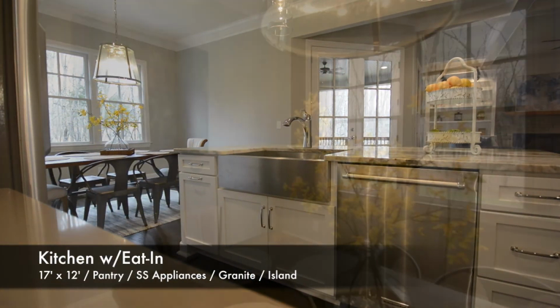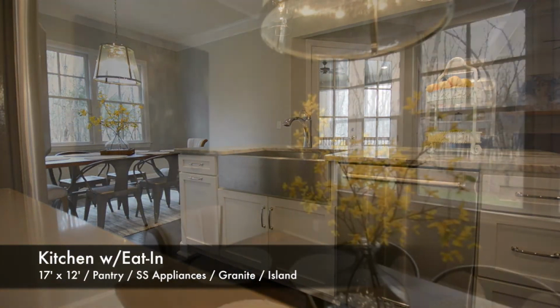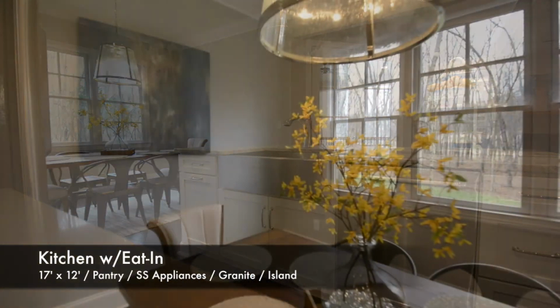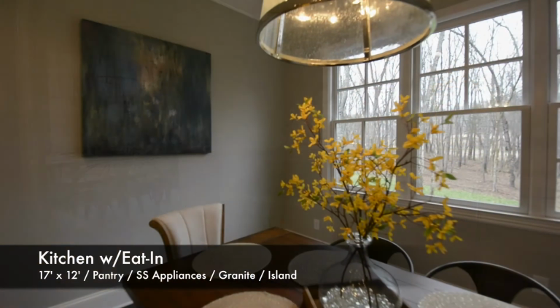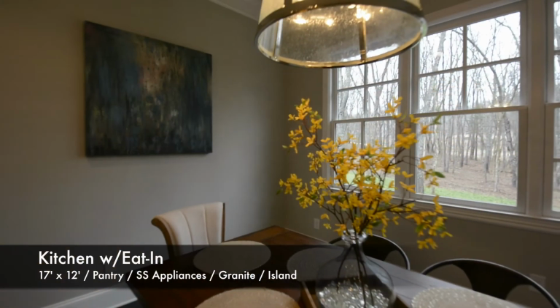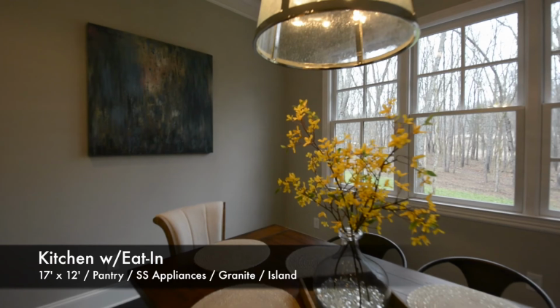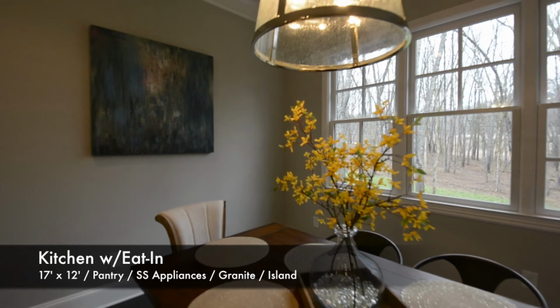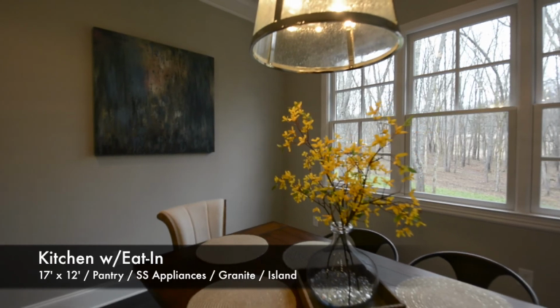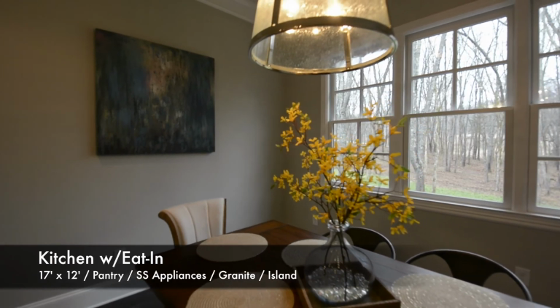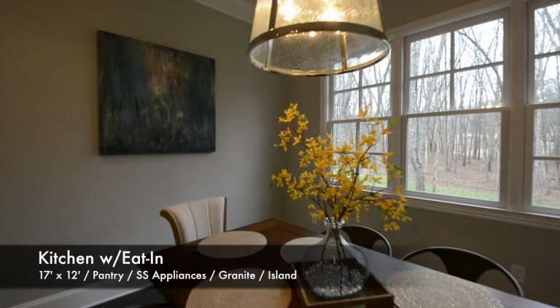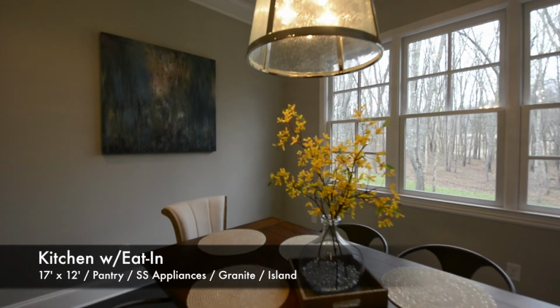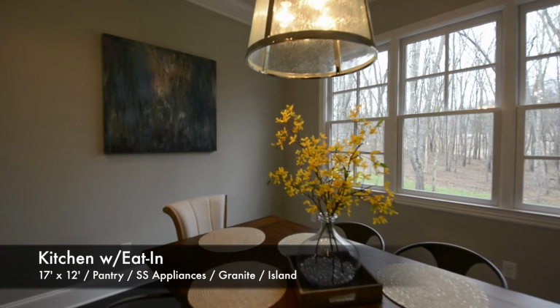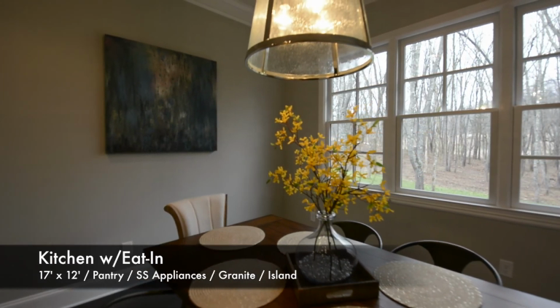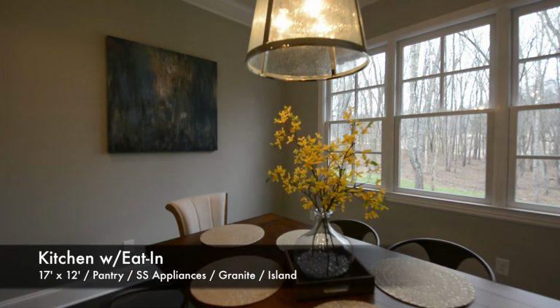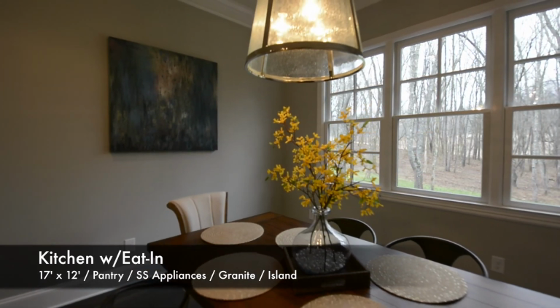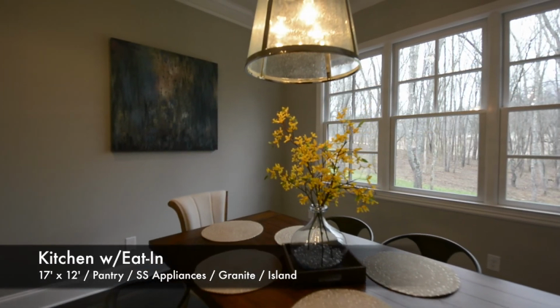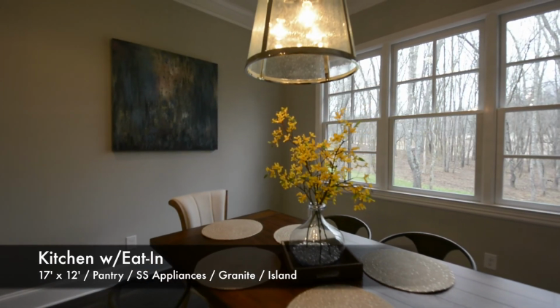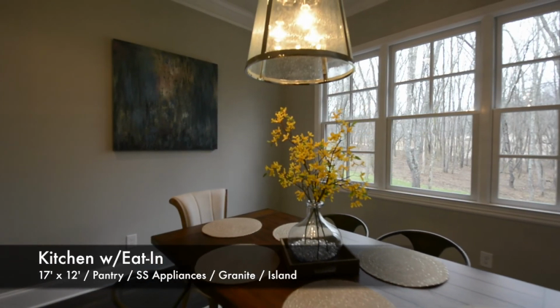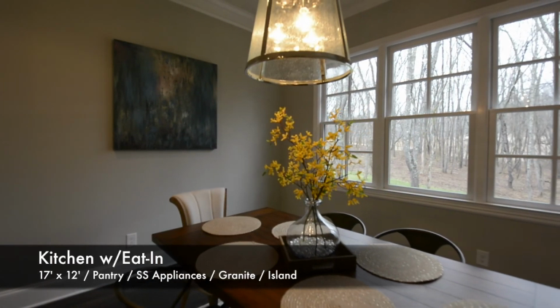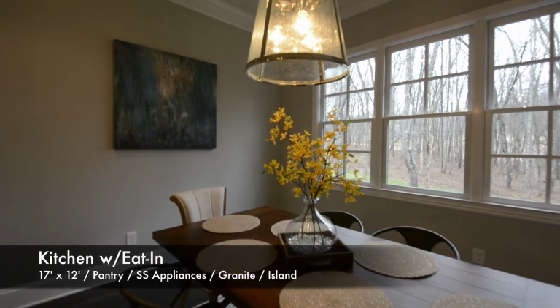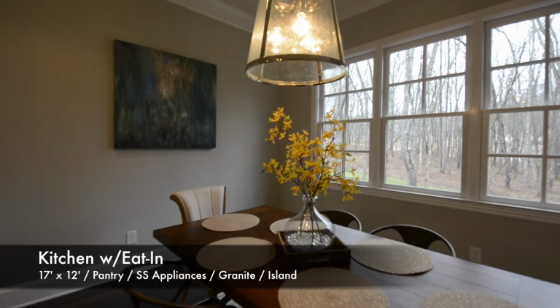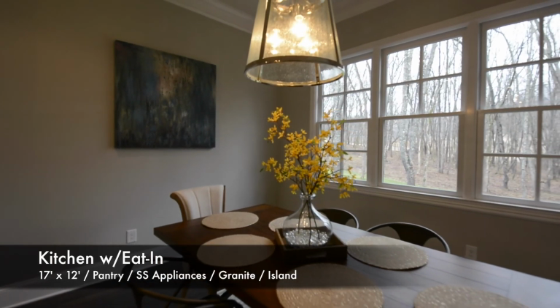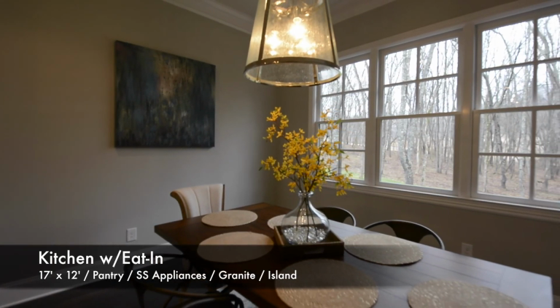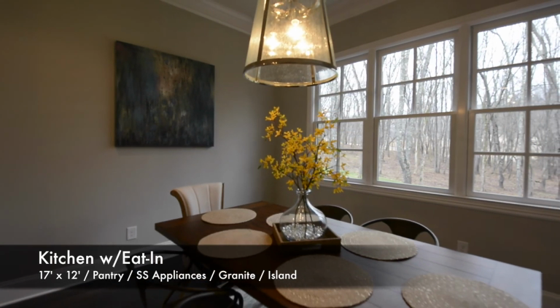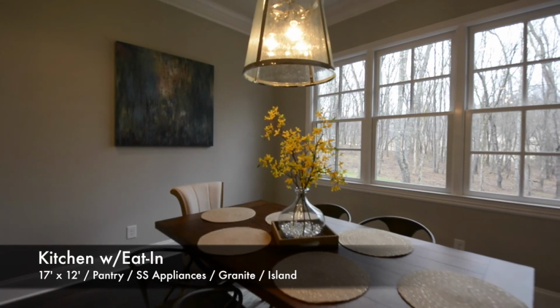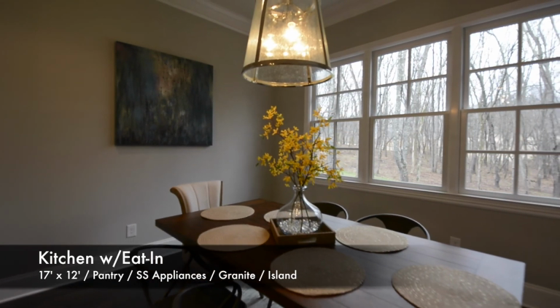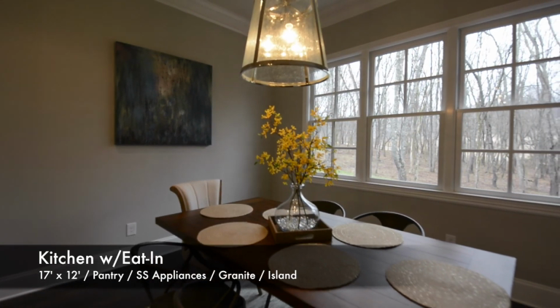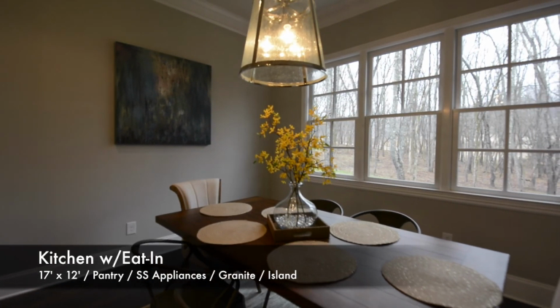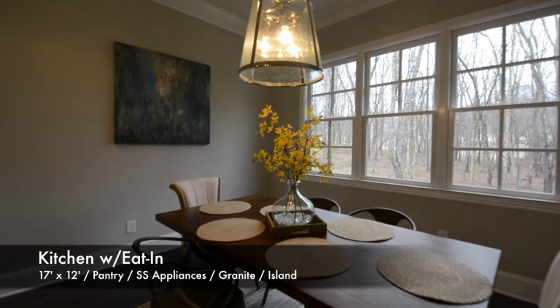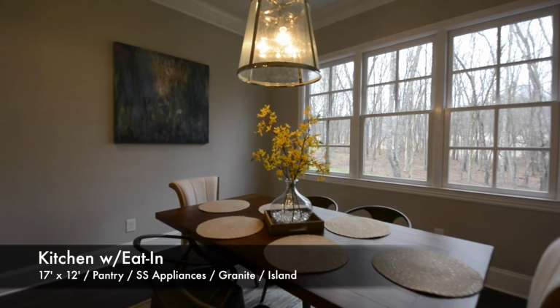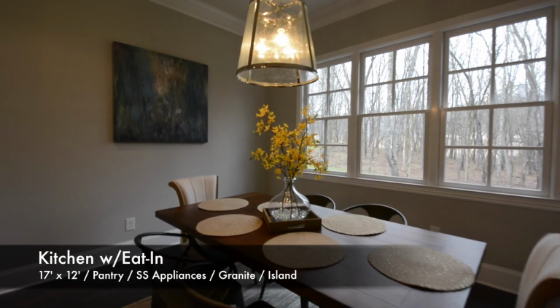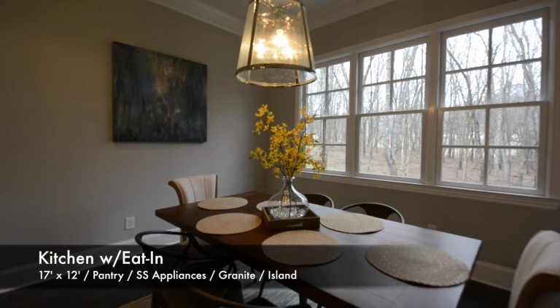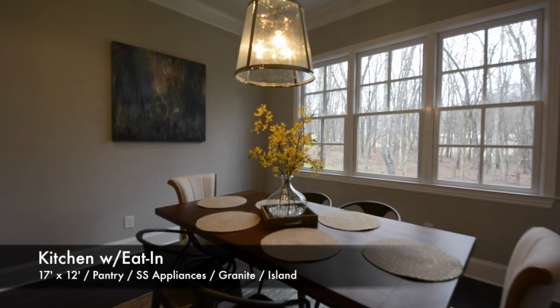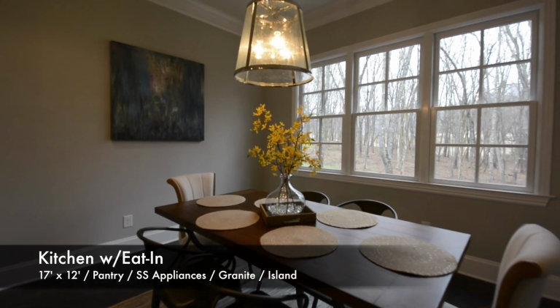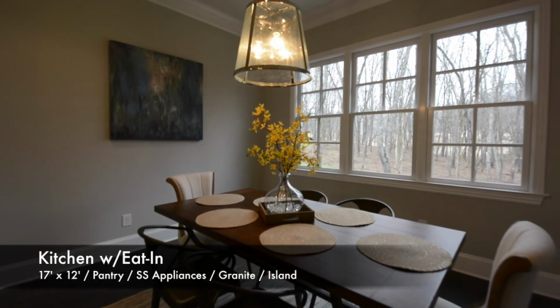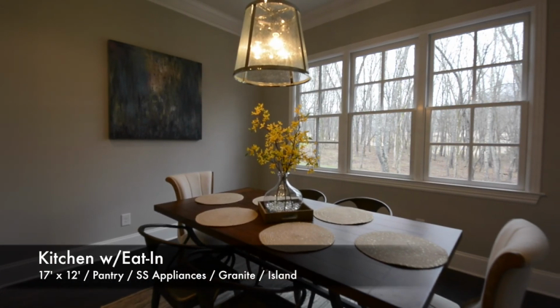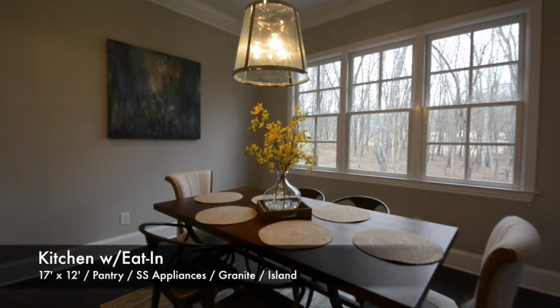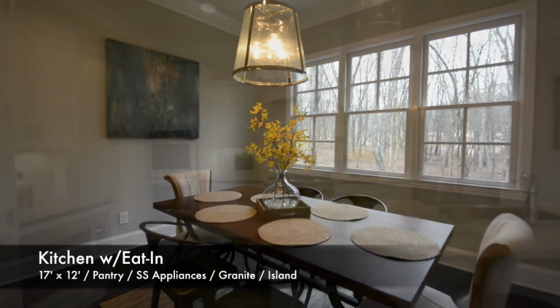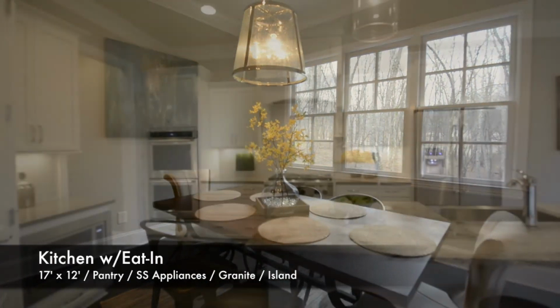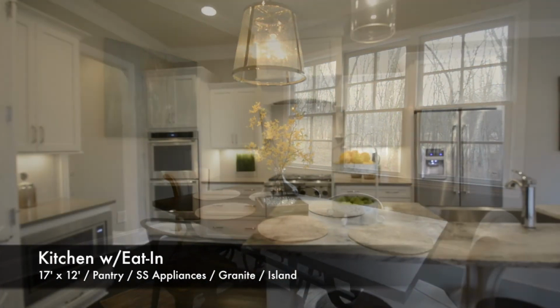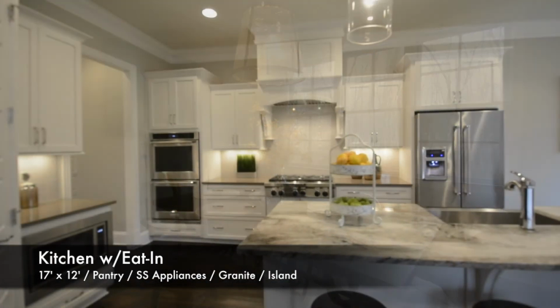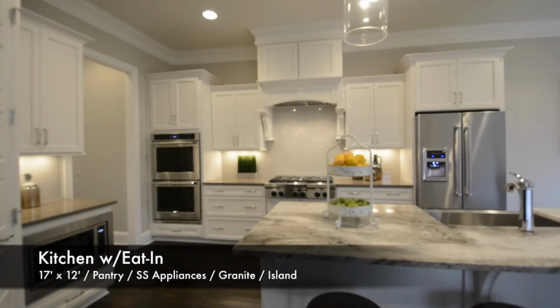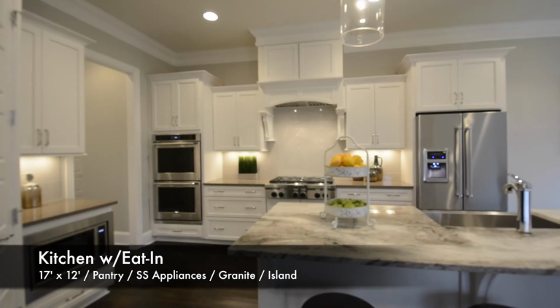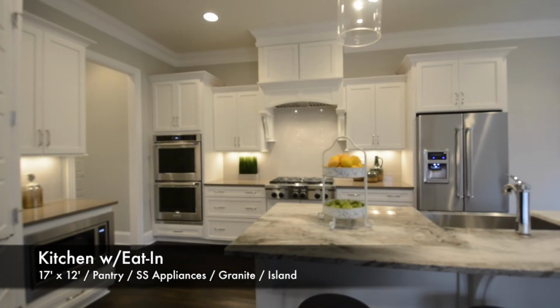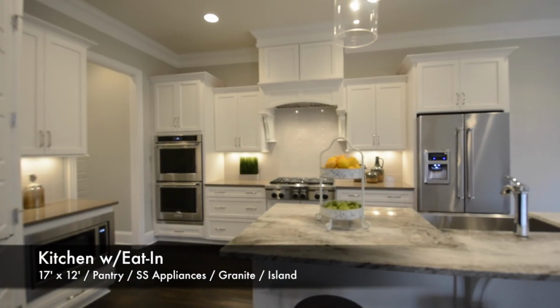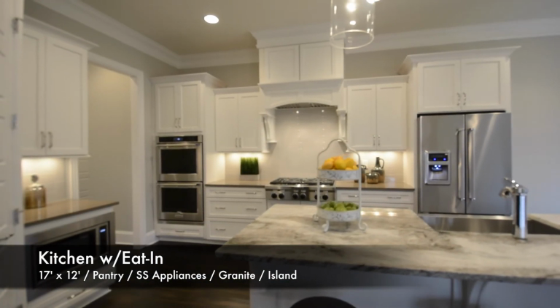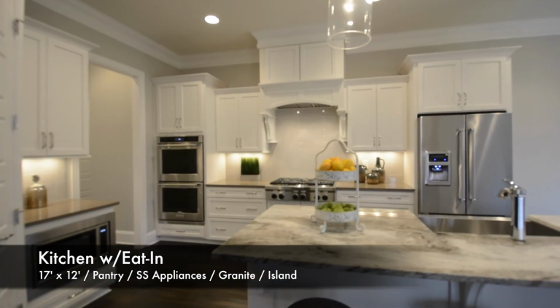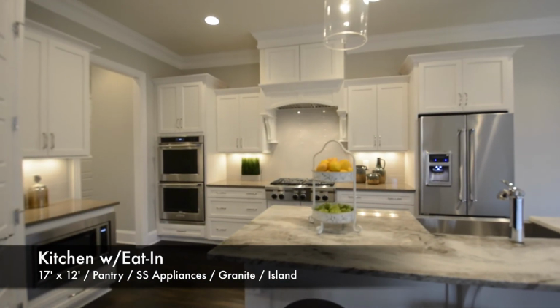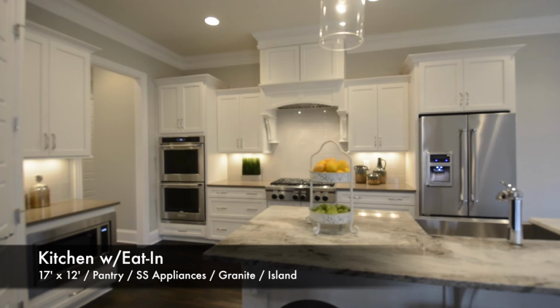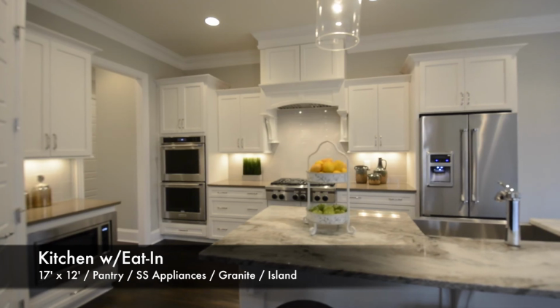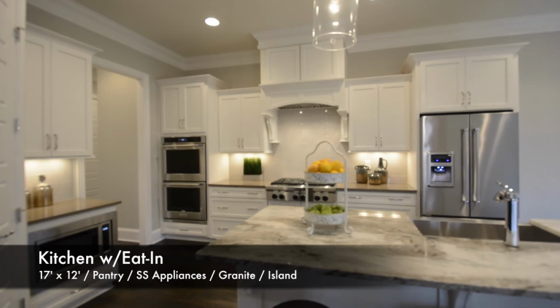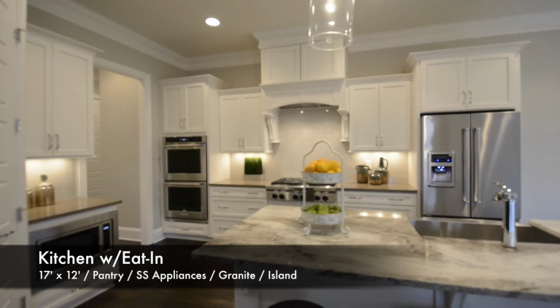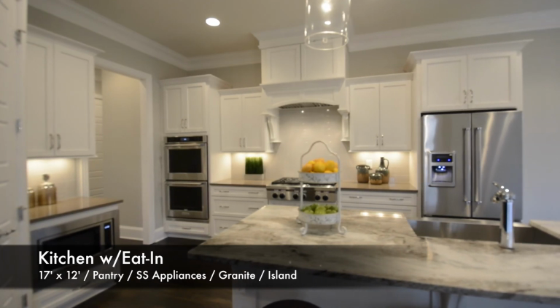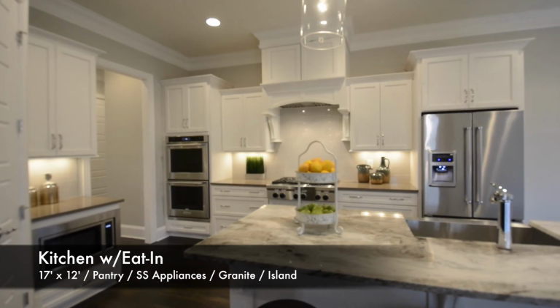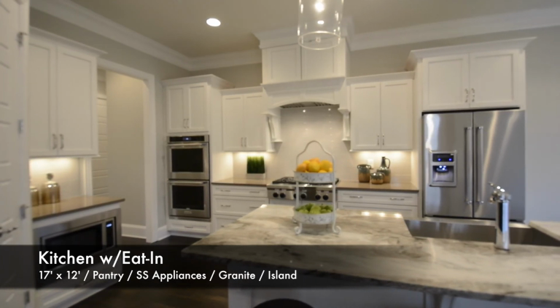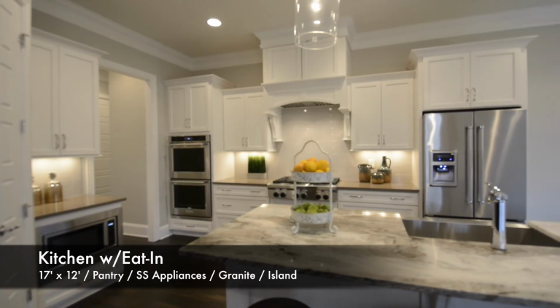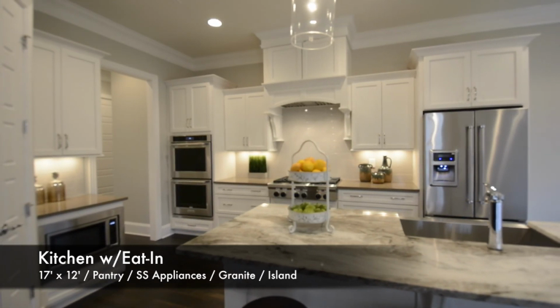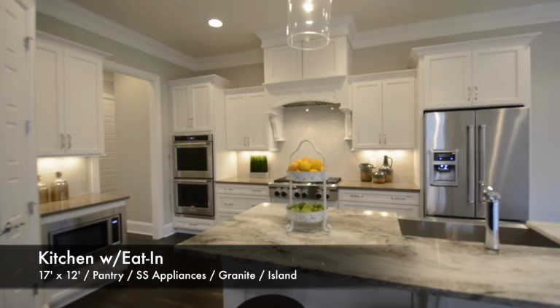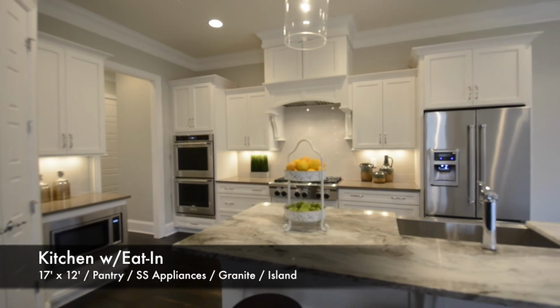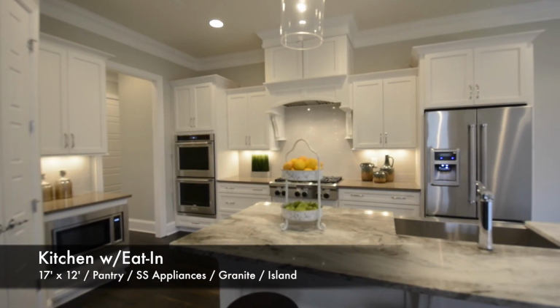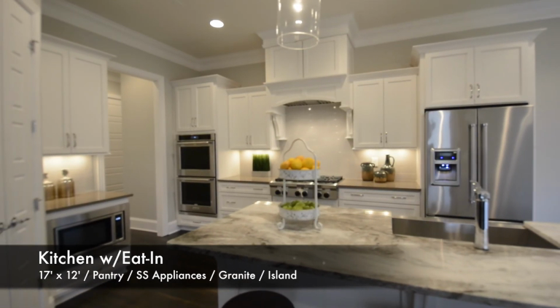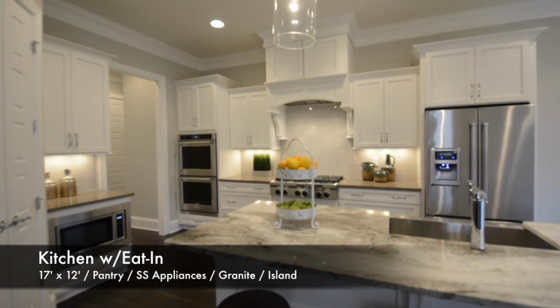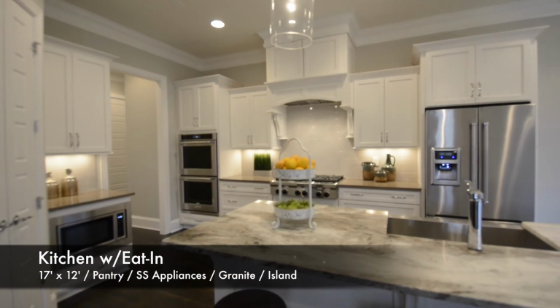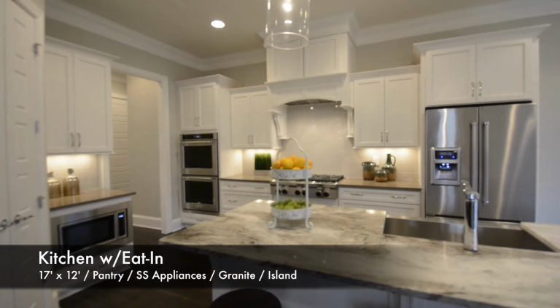The 18 by 18 foot great room is the heart of this home. Enjoy the coffered ceiling, stone fireplace, and built-ins.